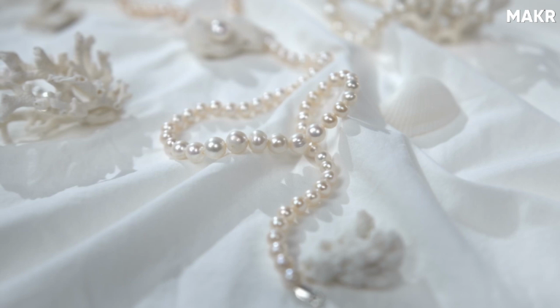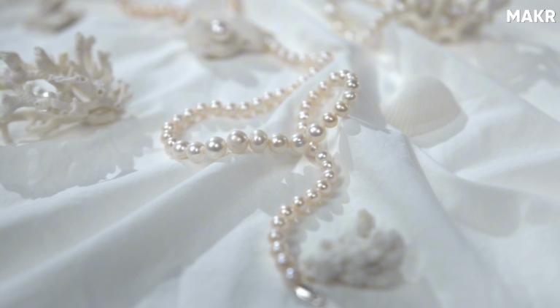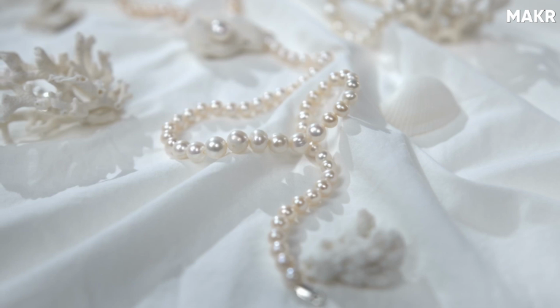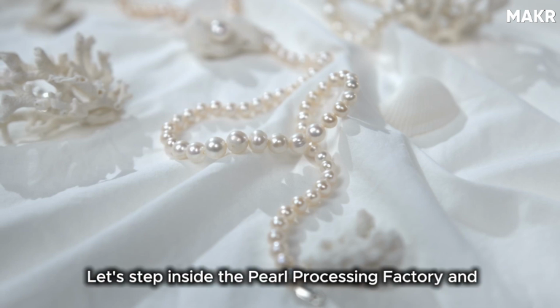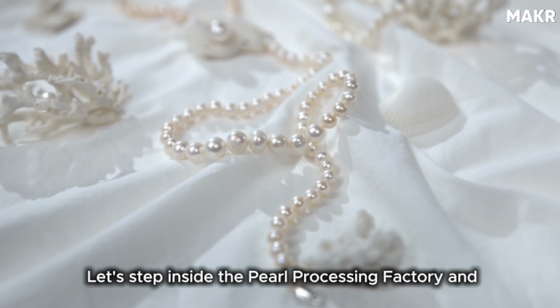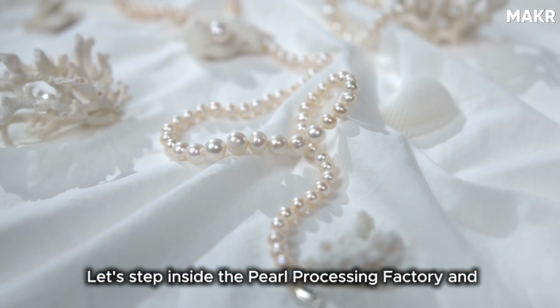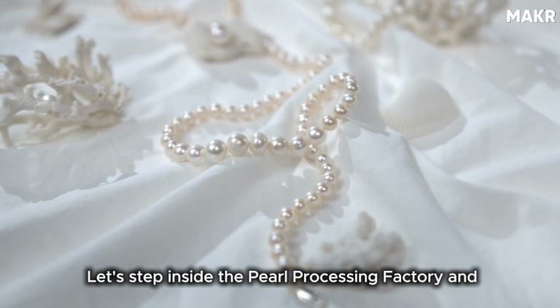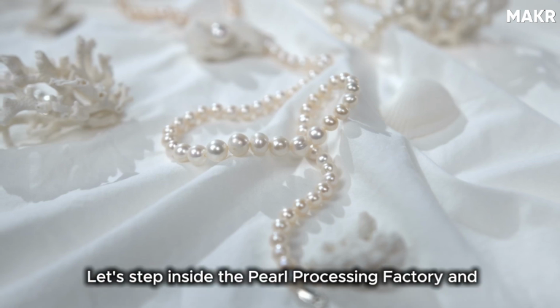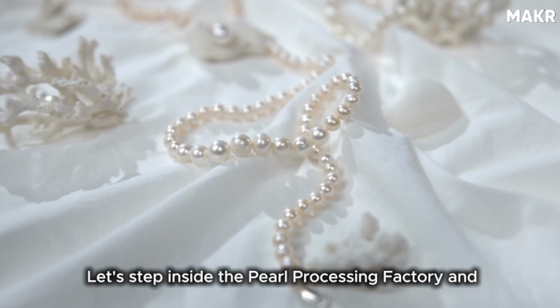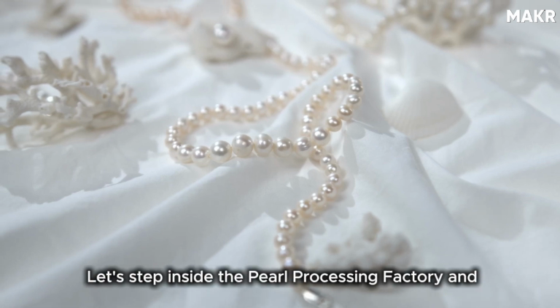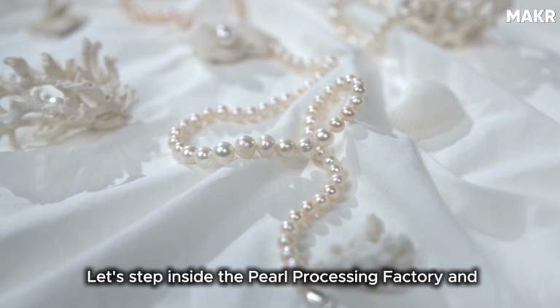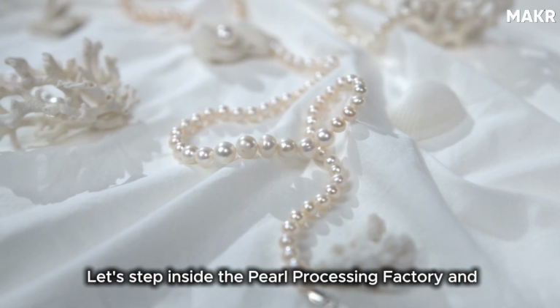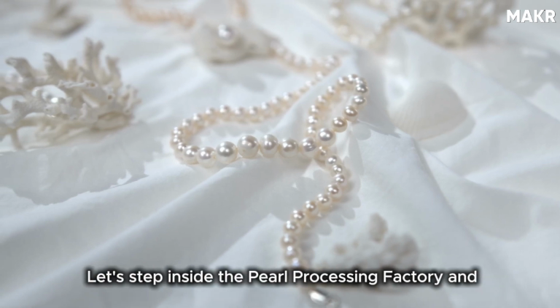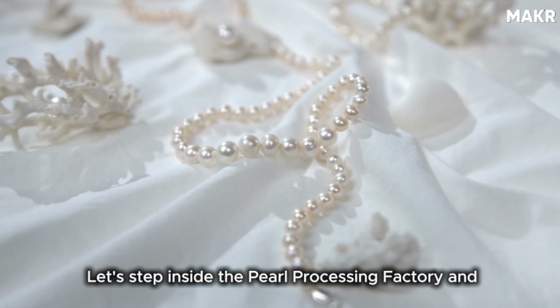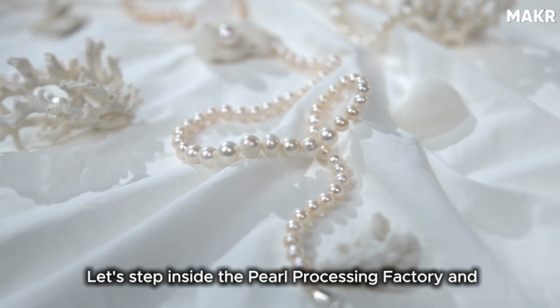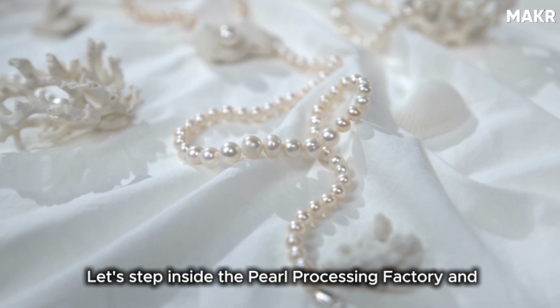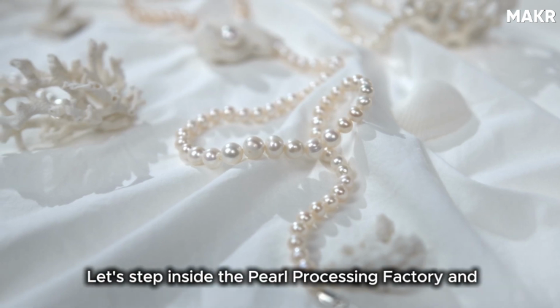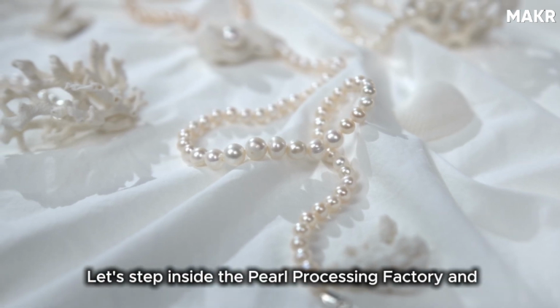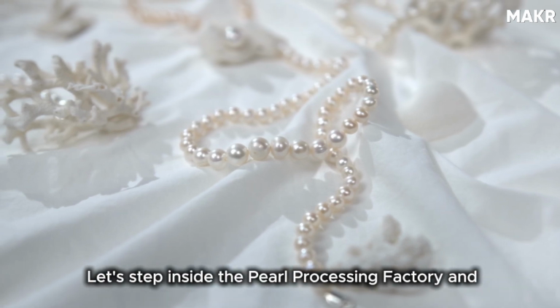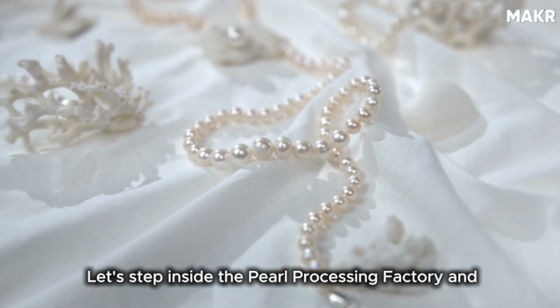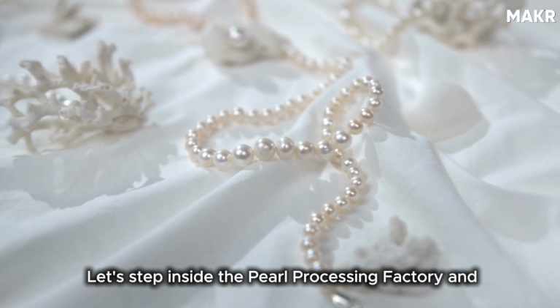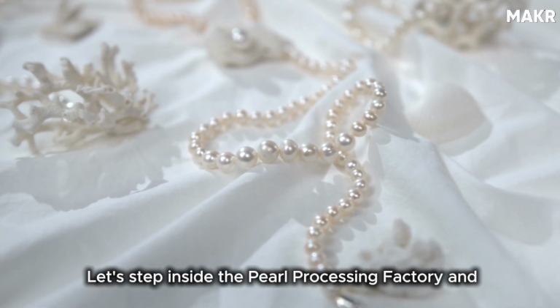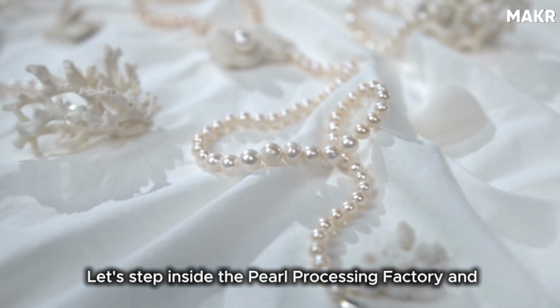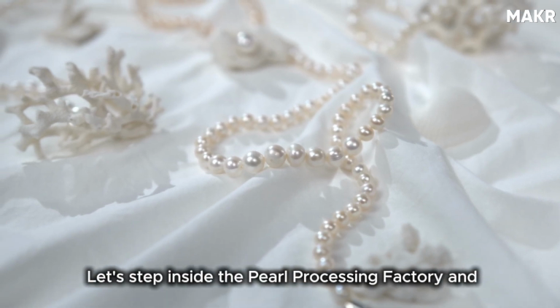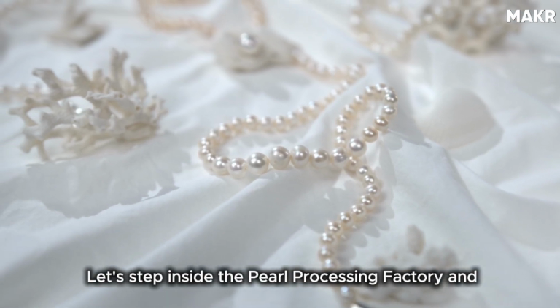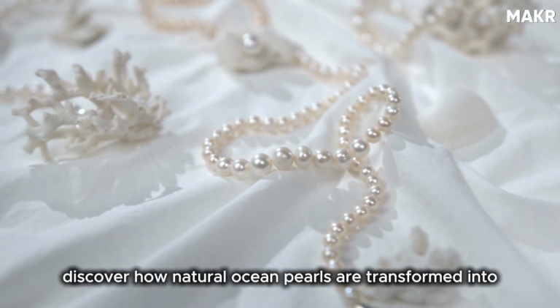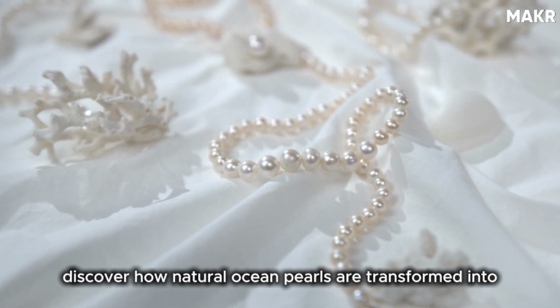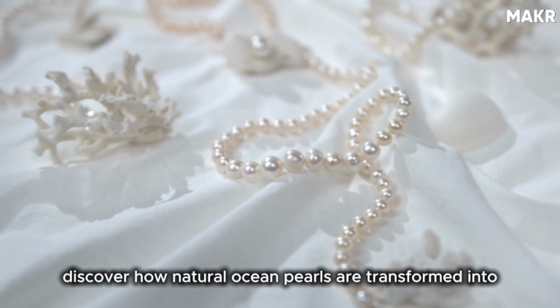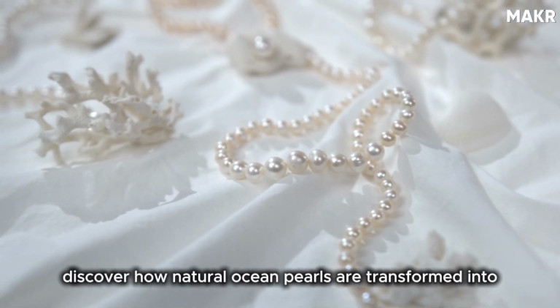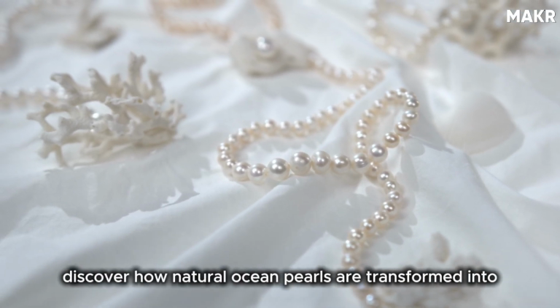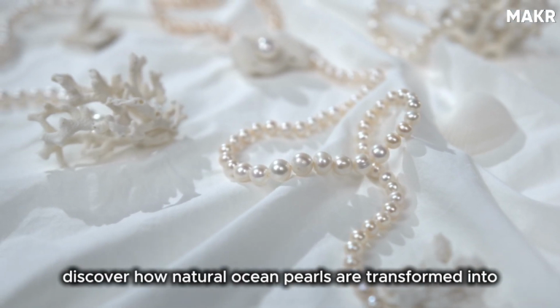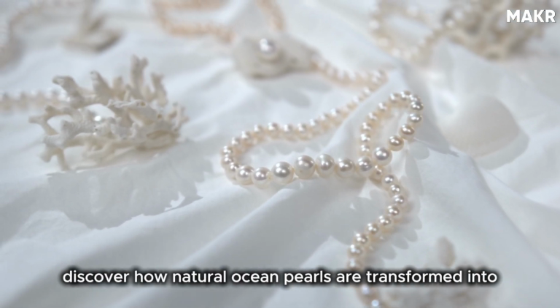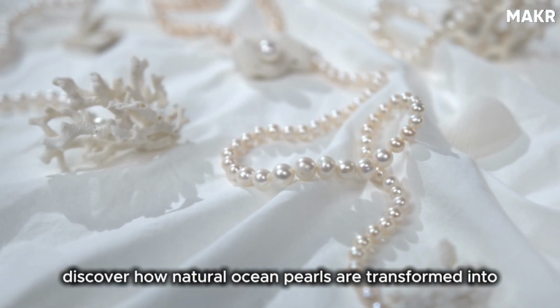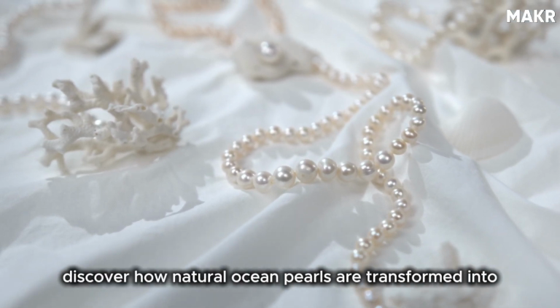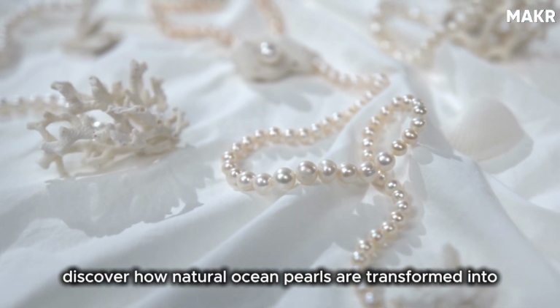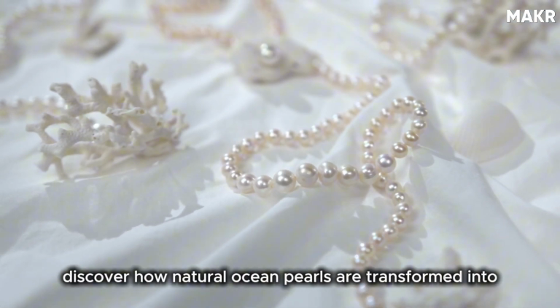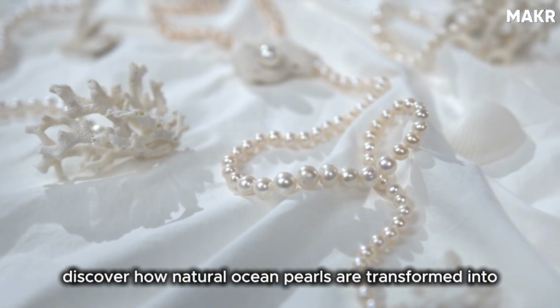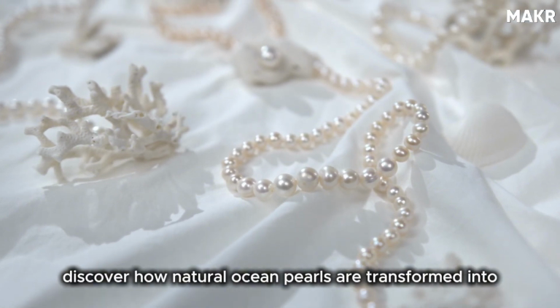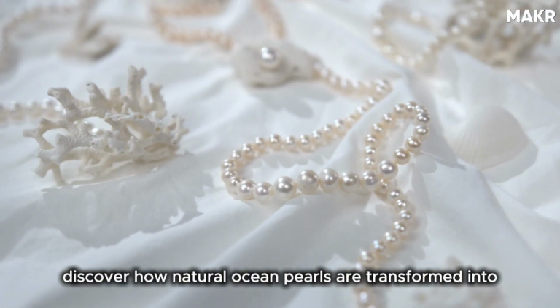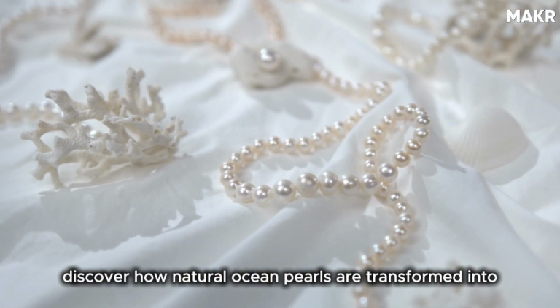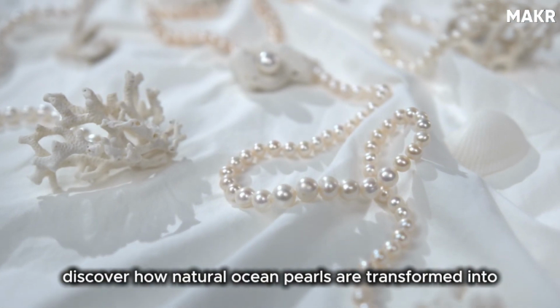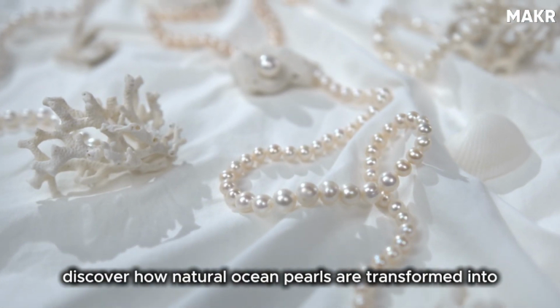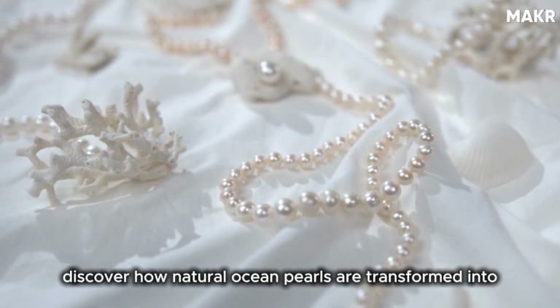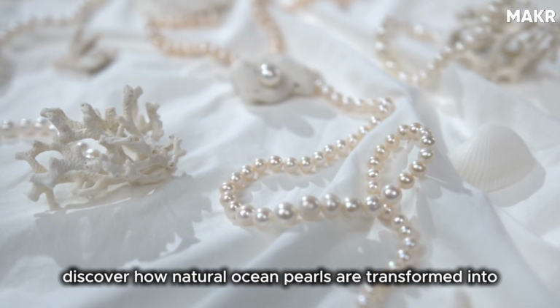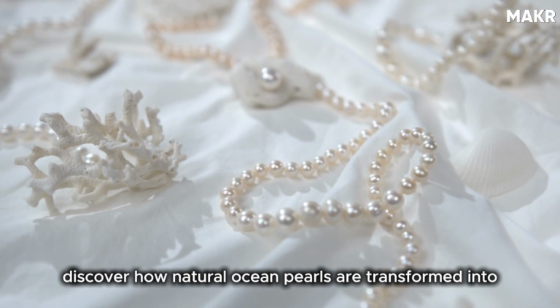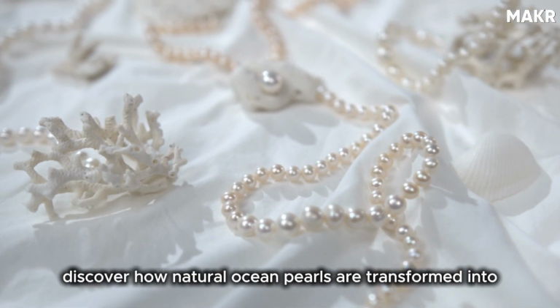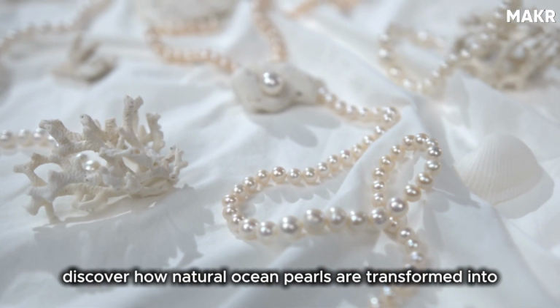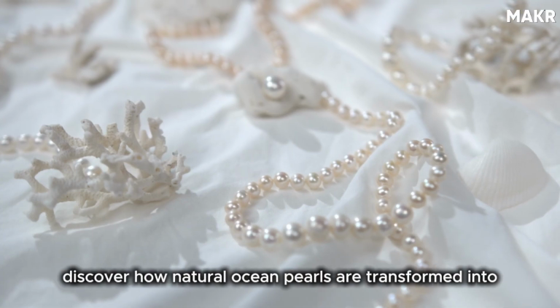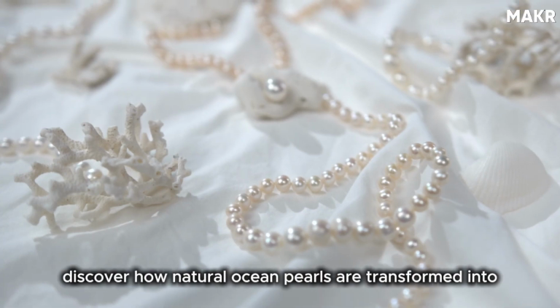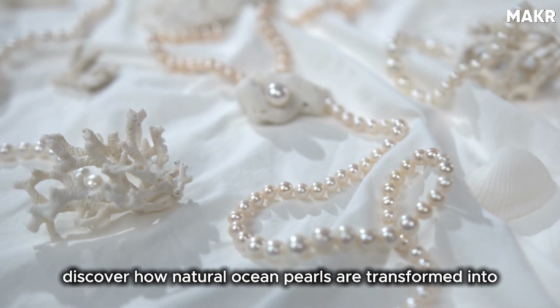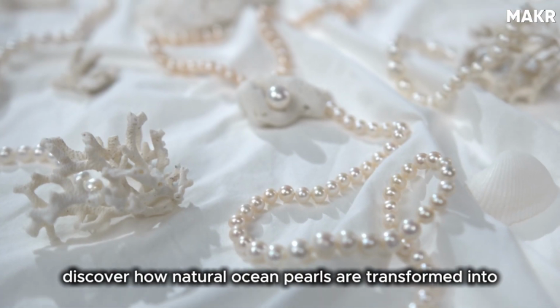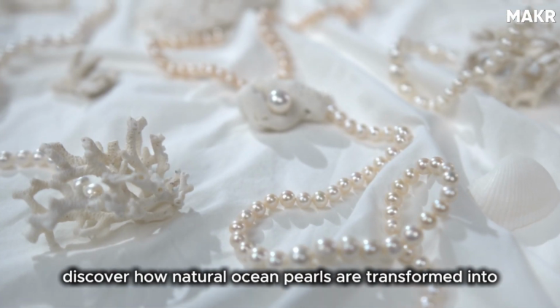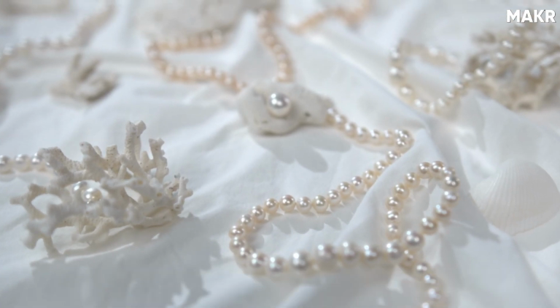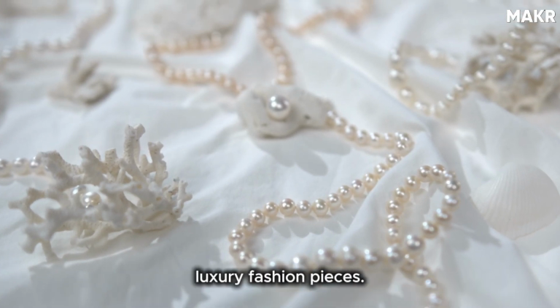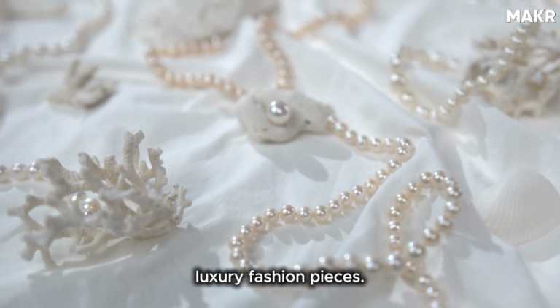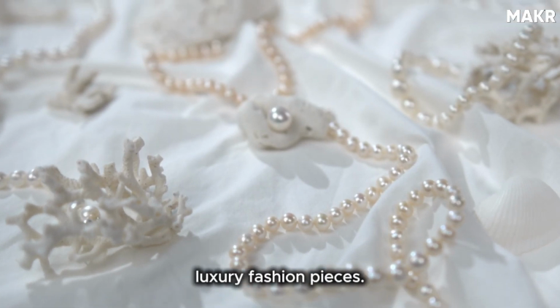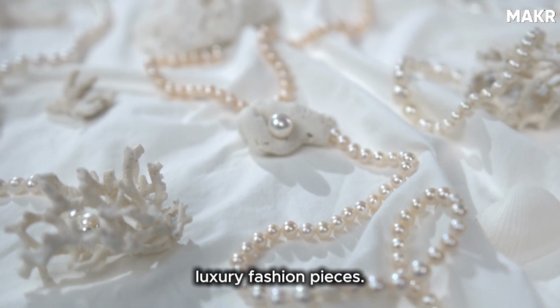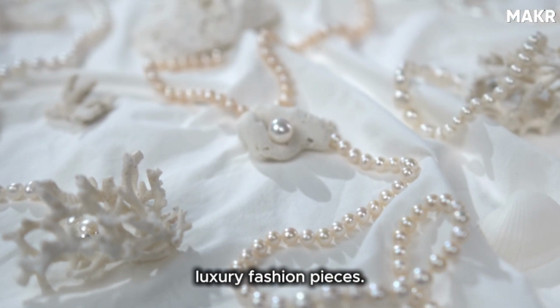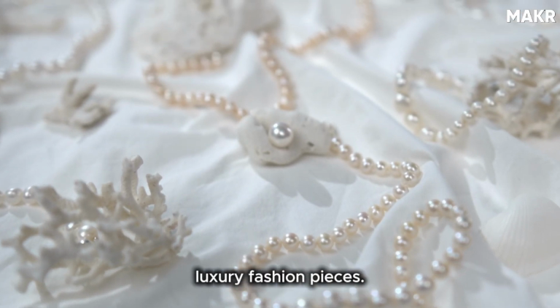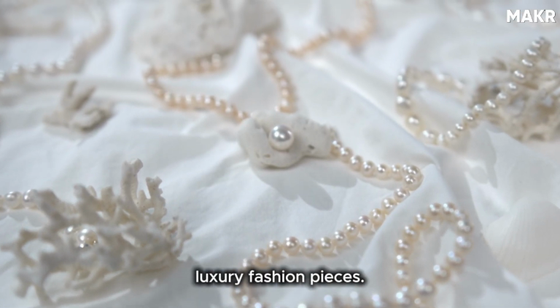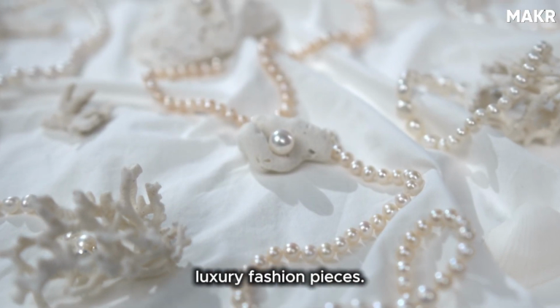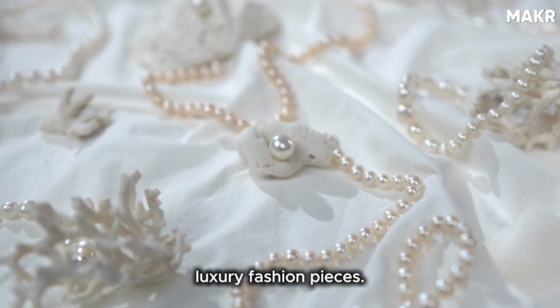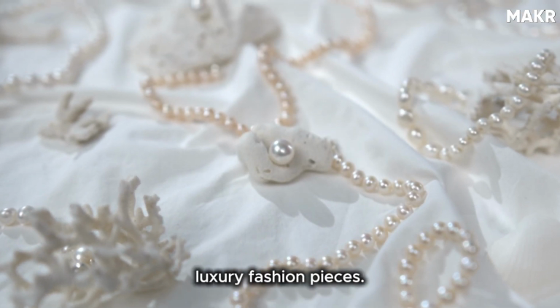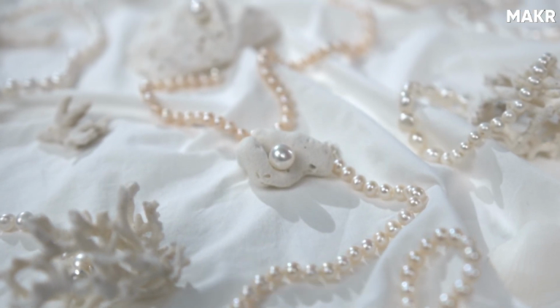Let's step inside the pearl processing factory and discover how natural ocean pearls are transformed into luxury fashion pieces.